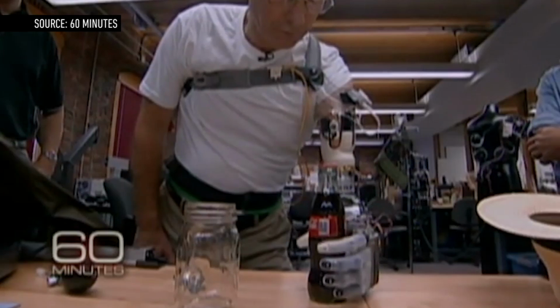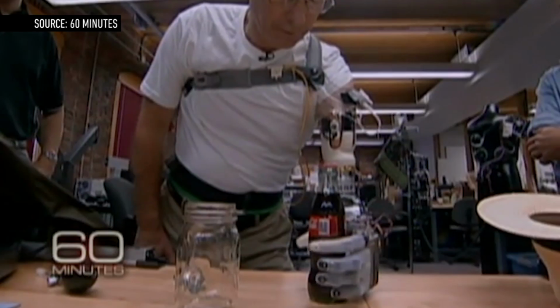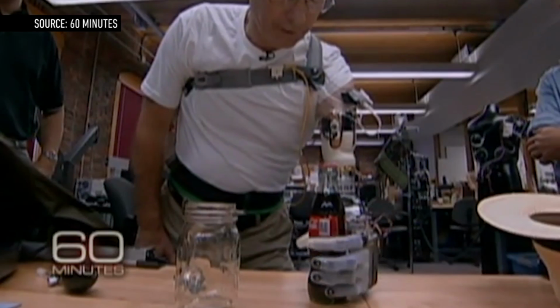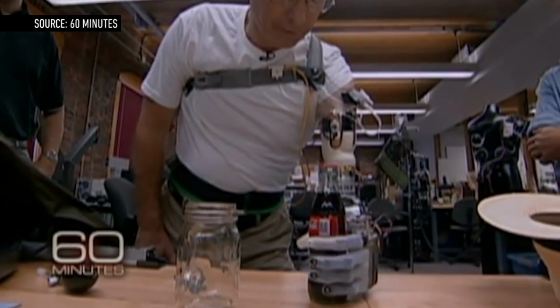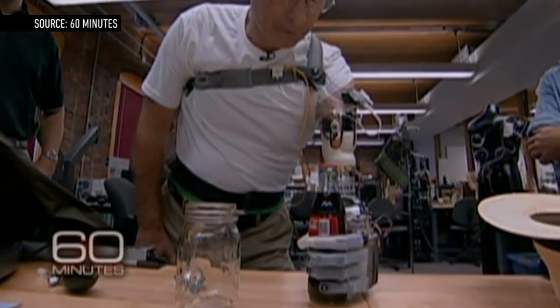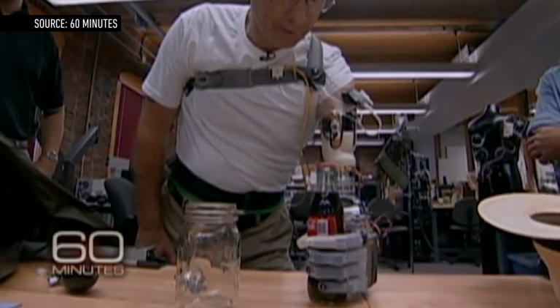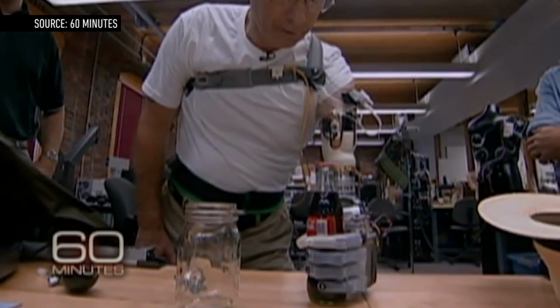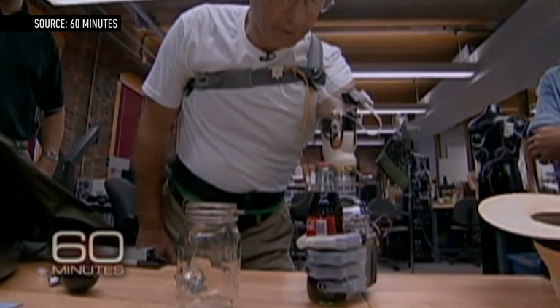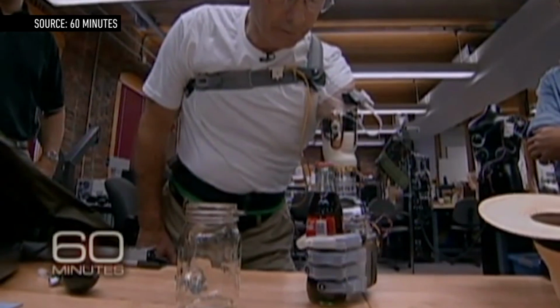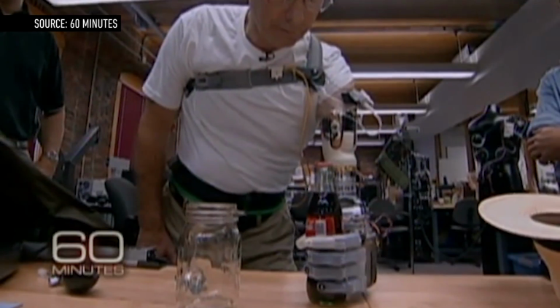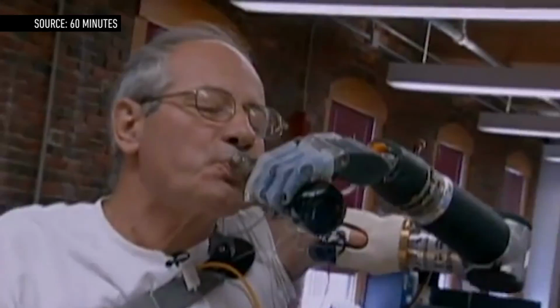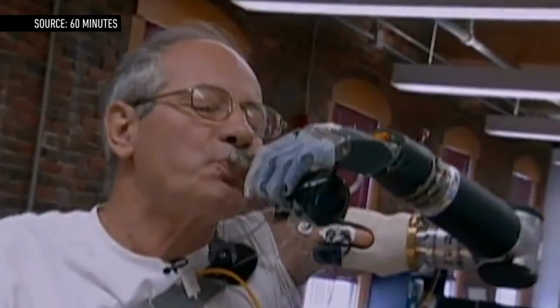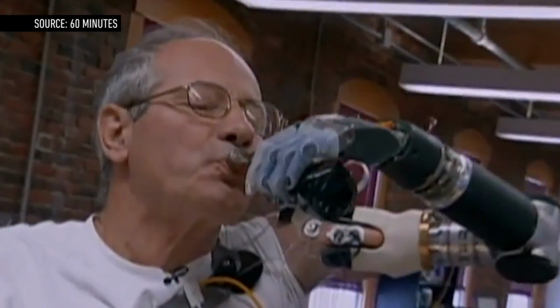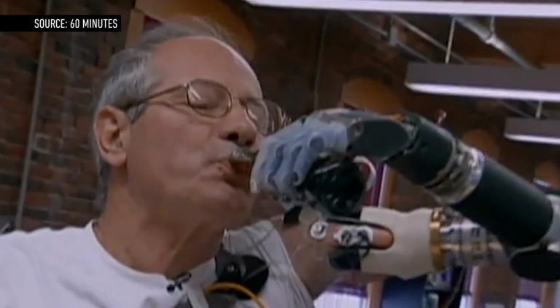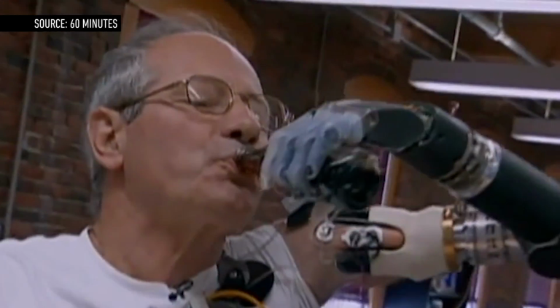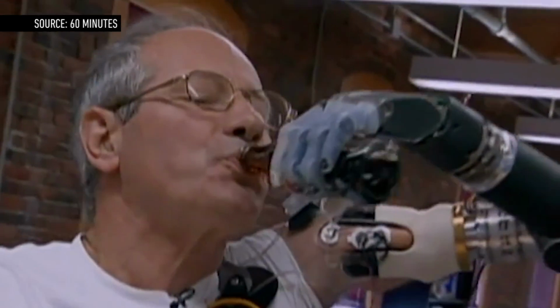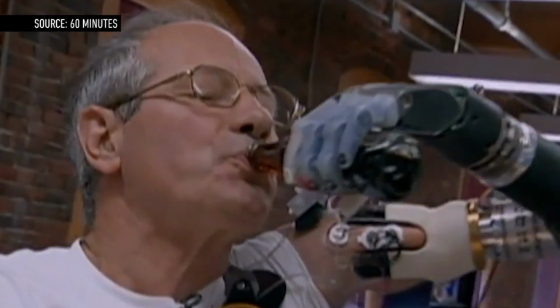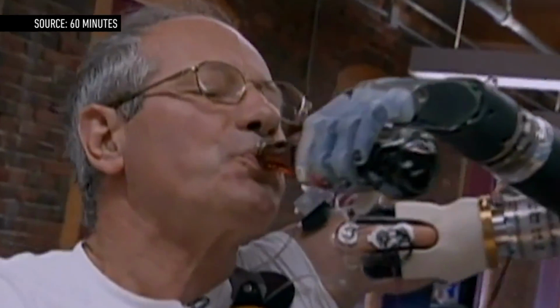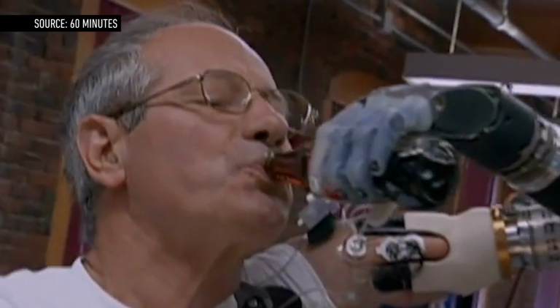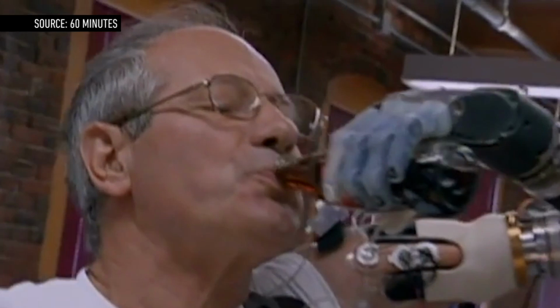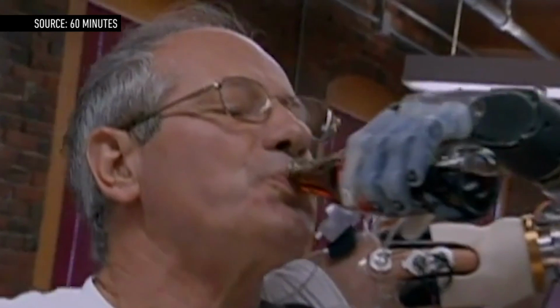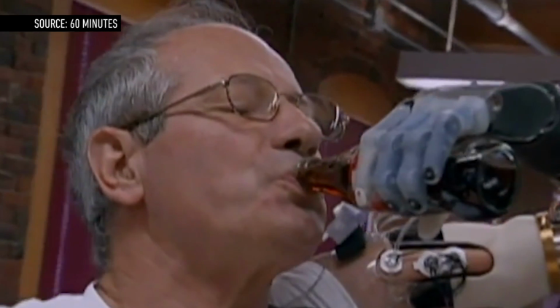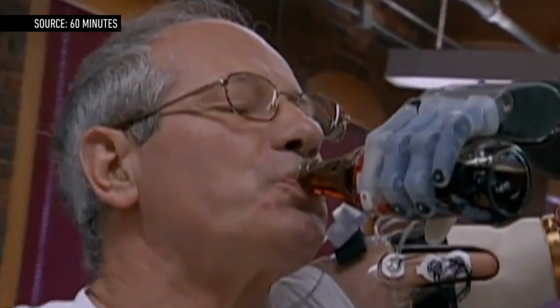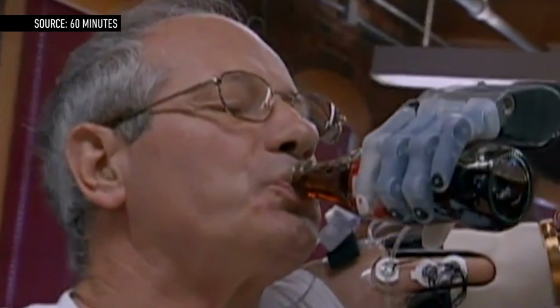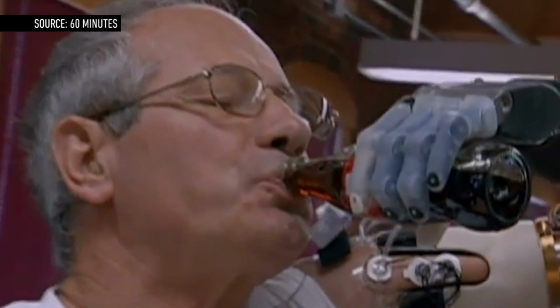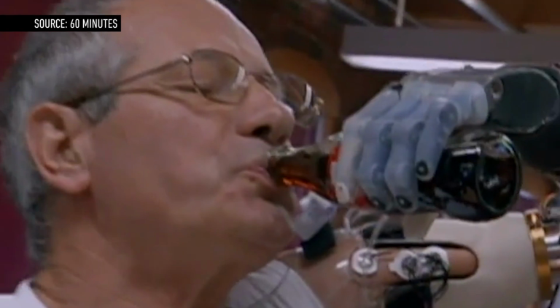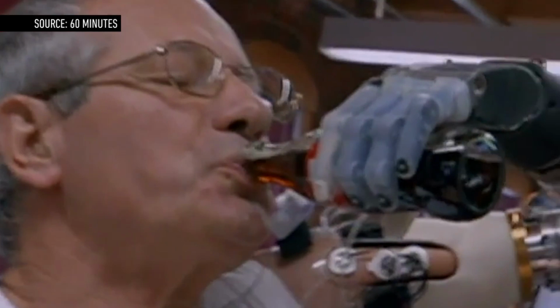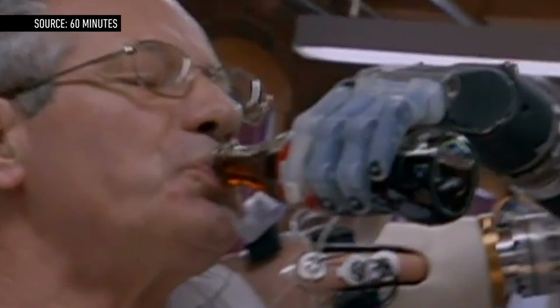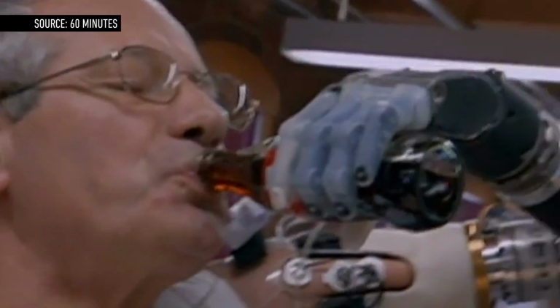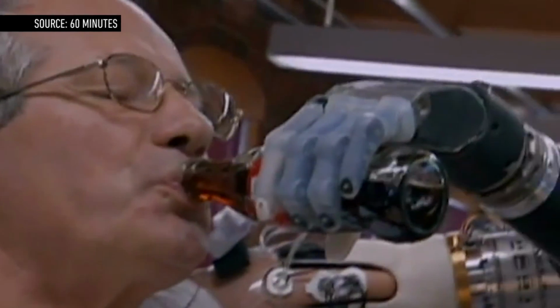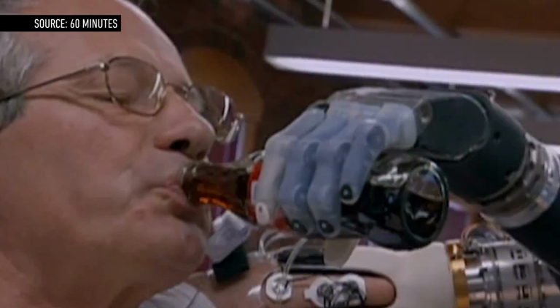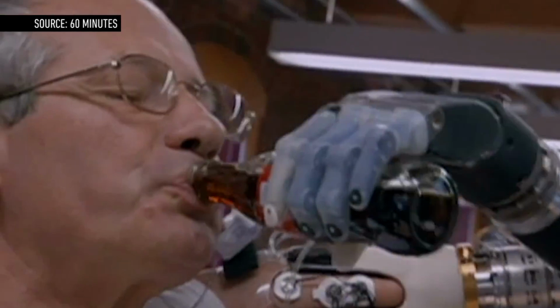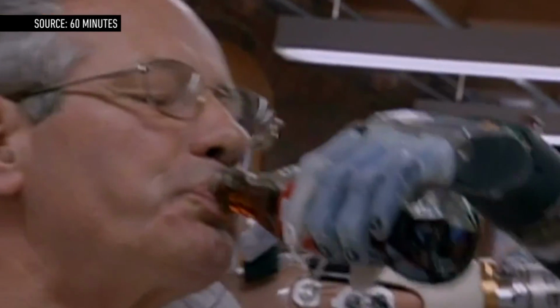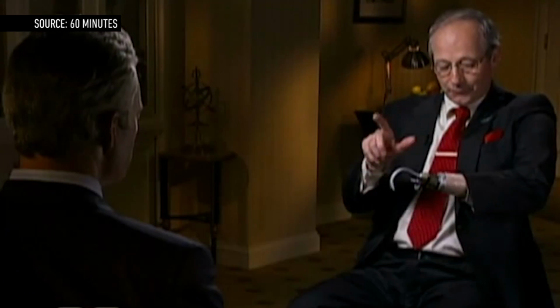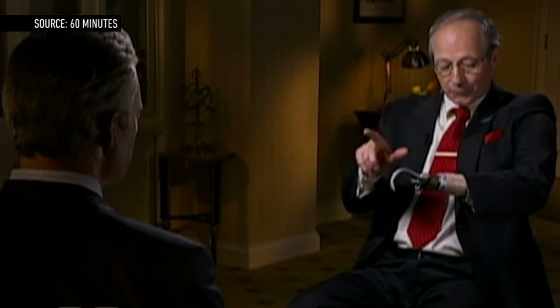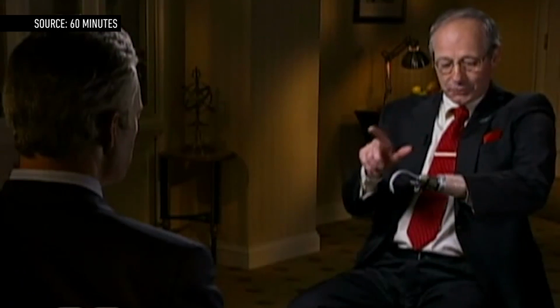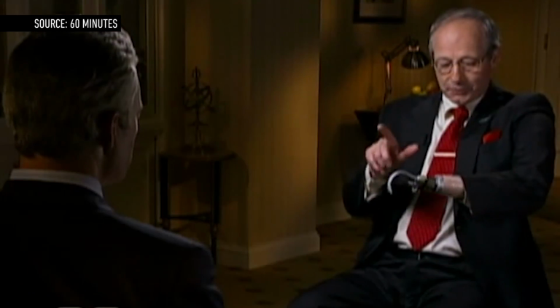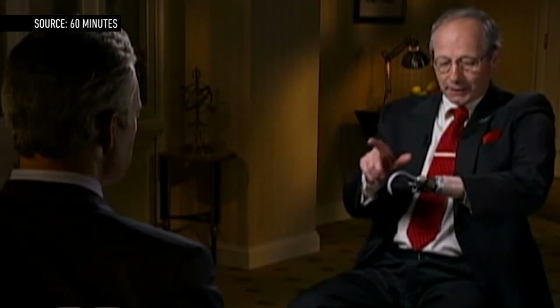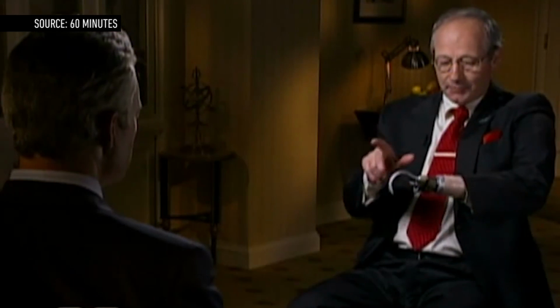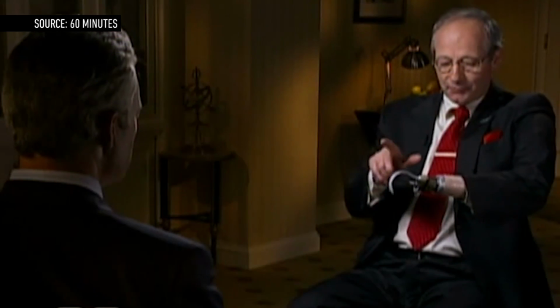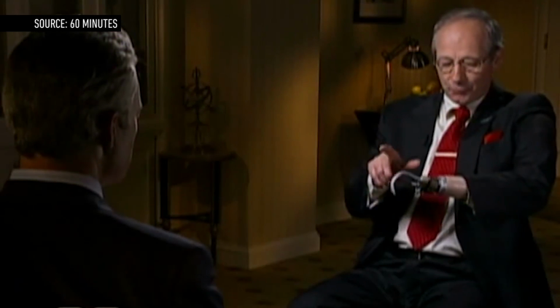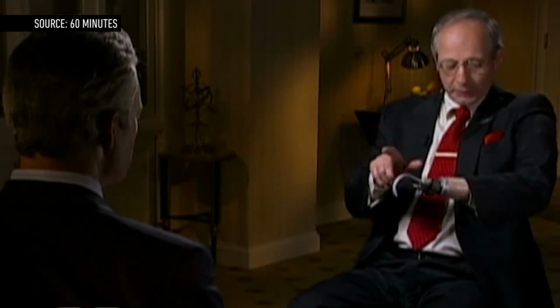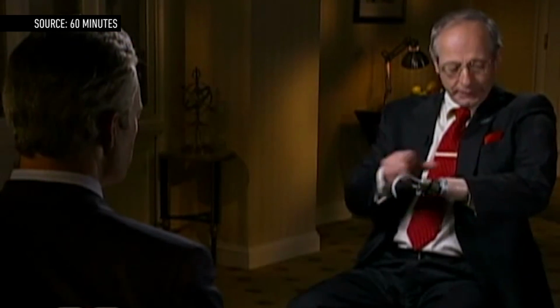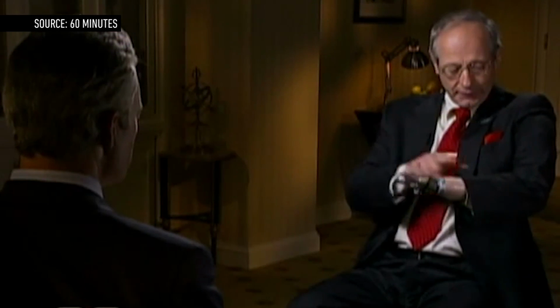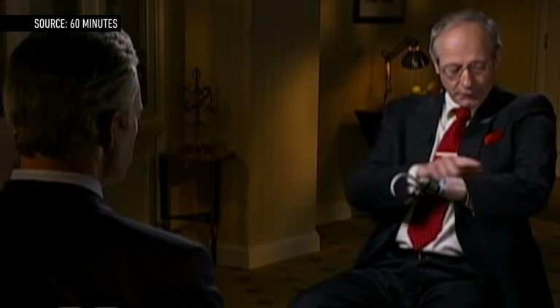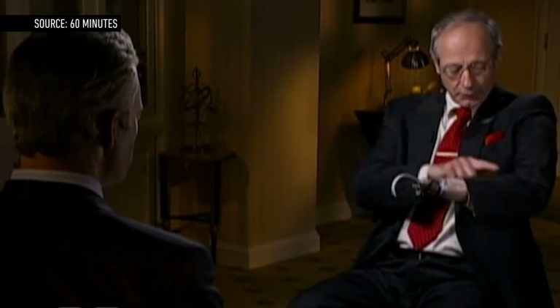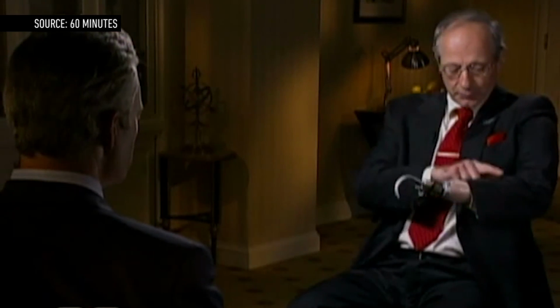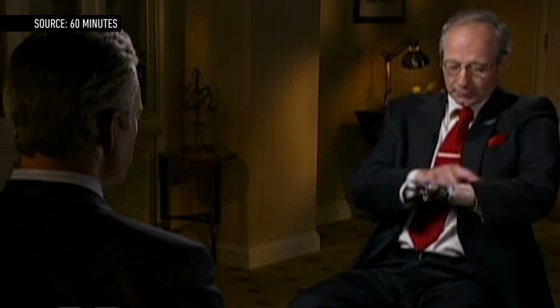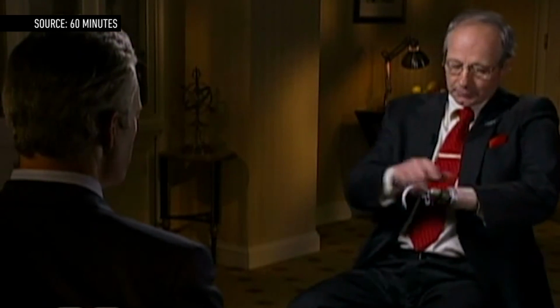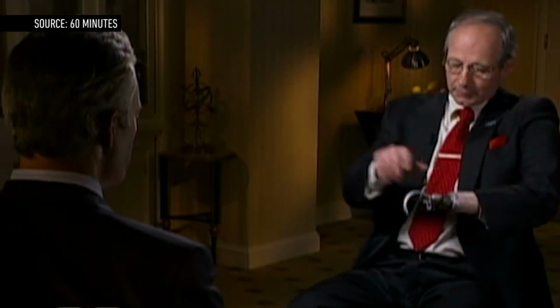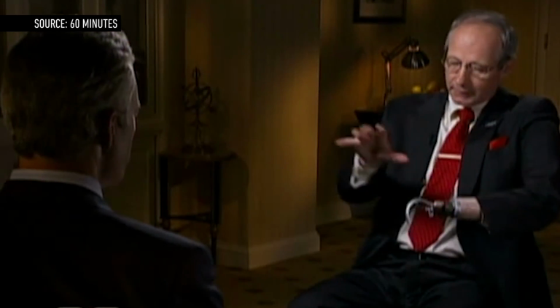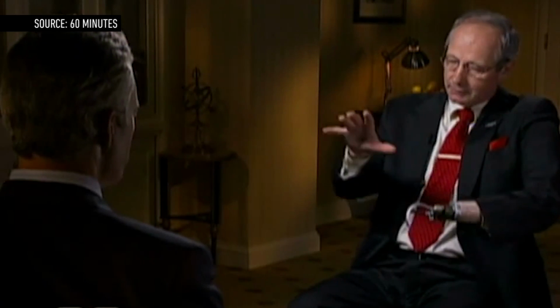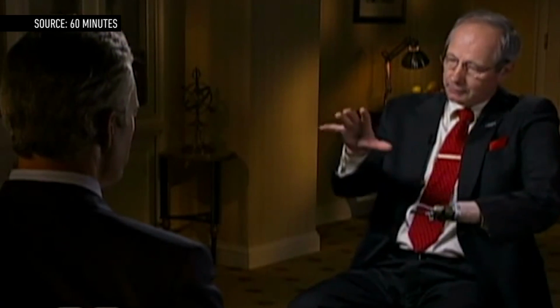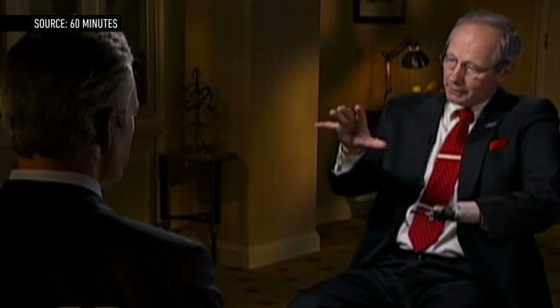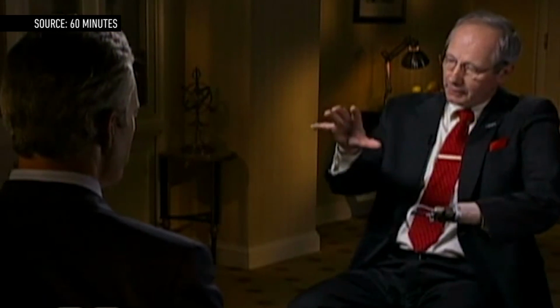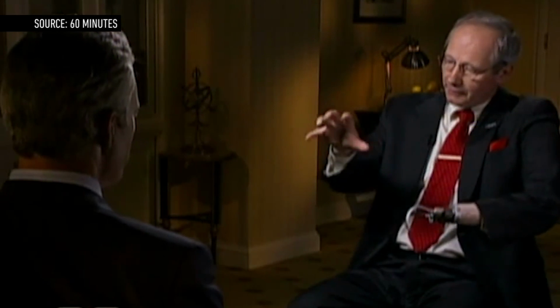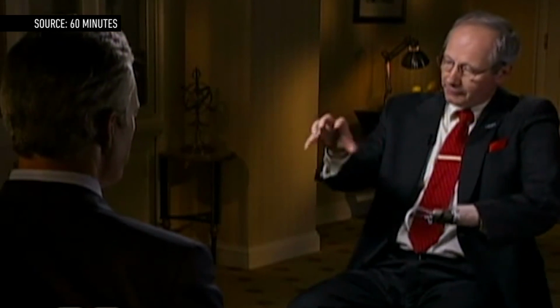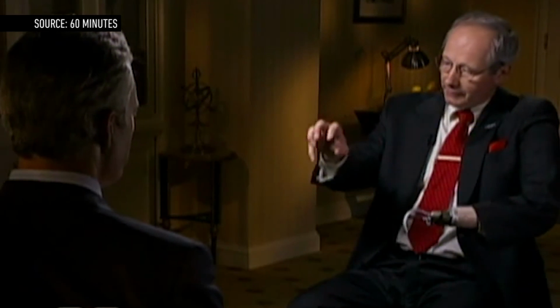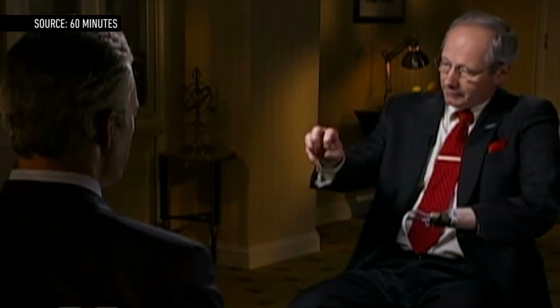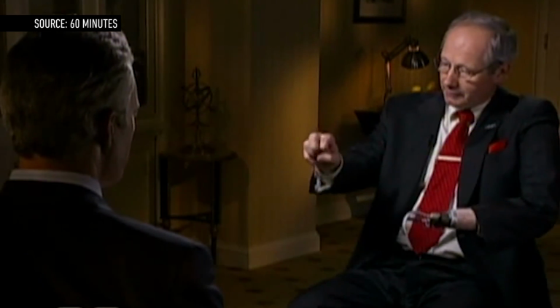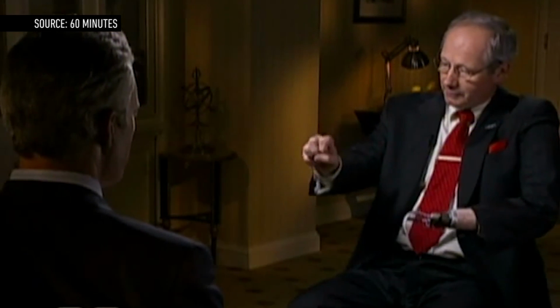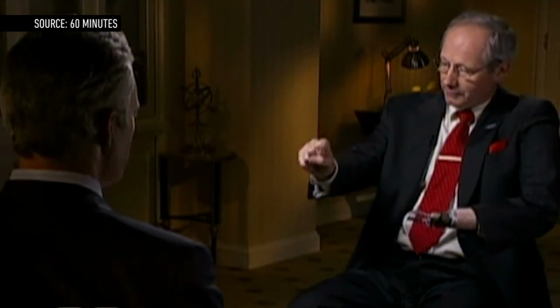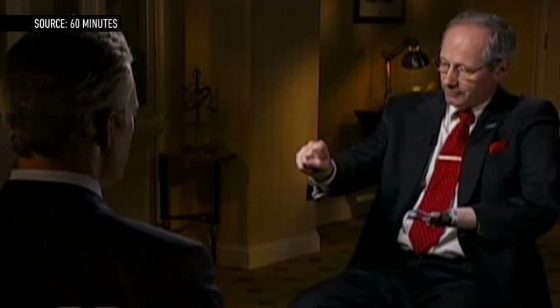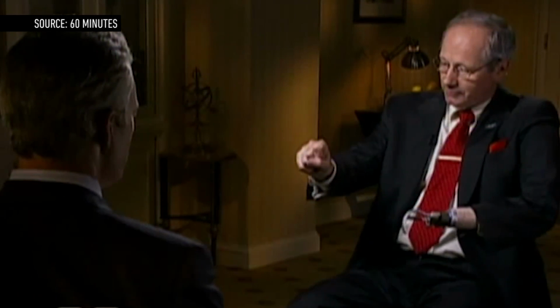This is Fred Downs, who was the Veterans Affairs official in charge of prosthetics. He said: "First time in 40 years my left hand did this."